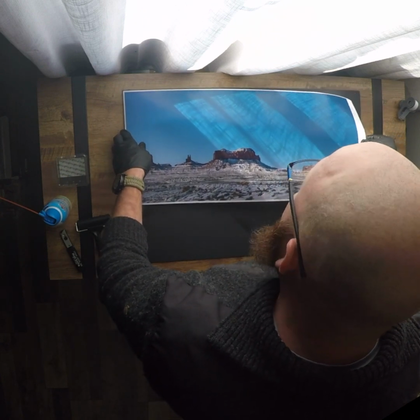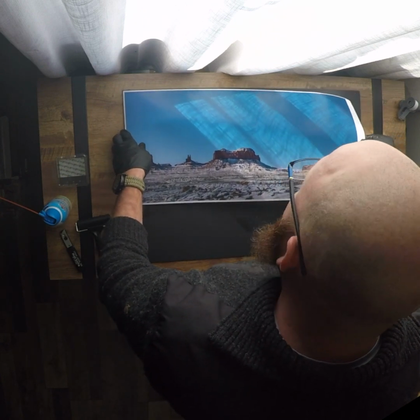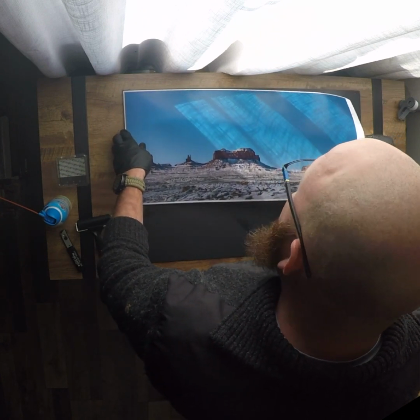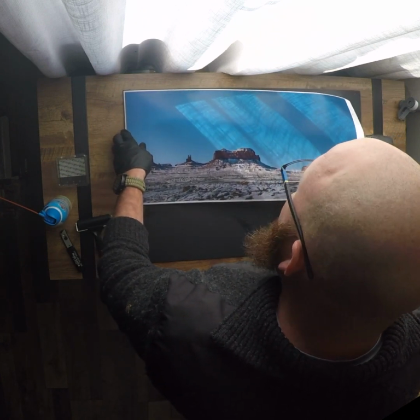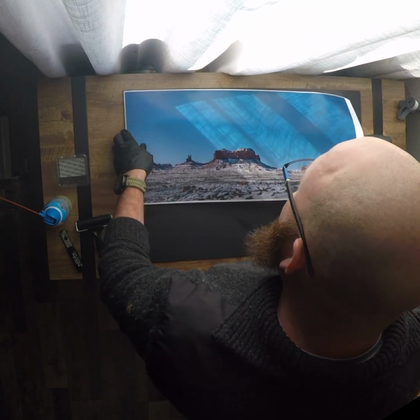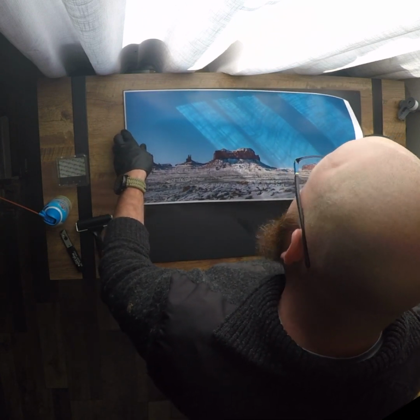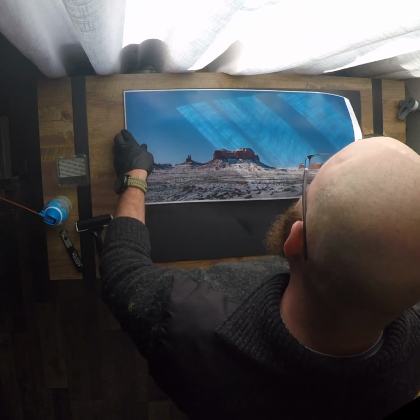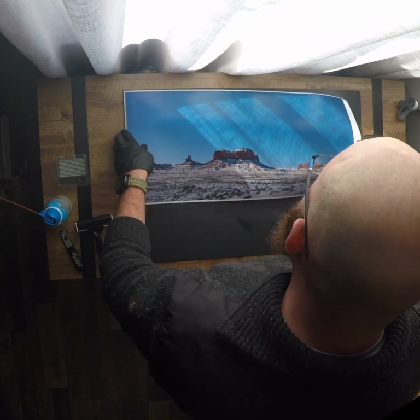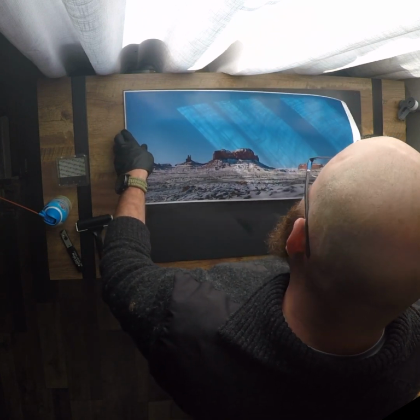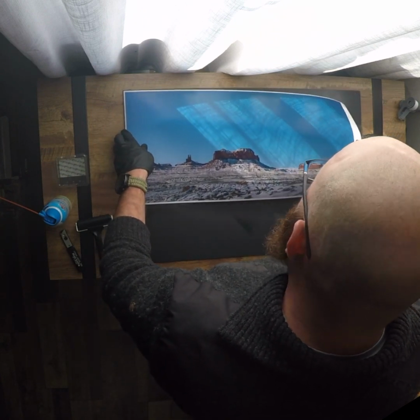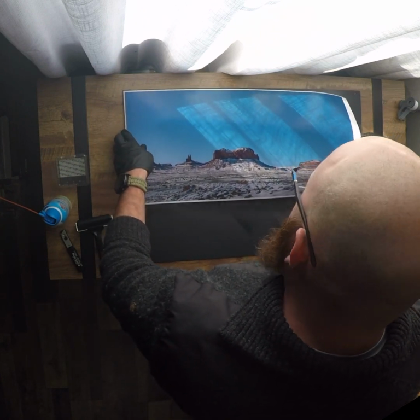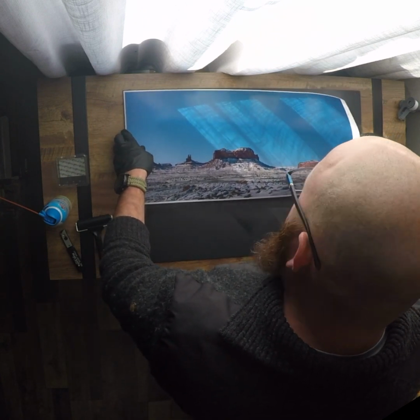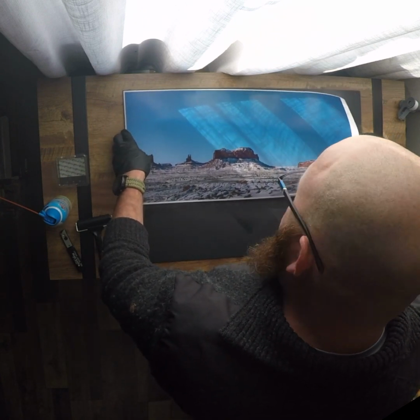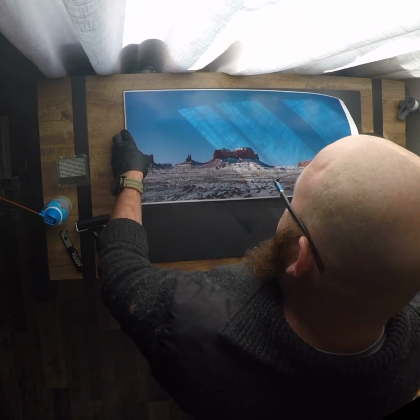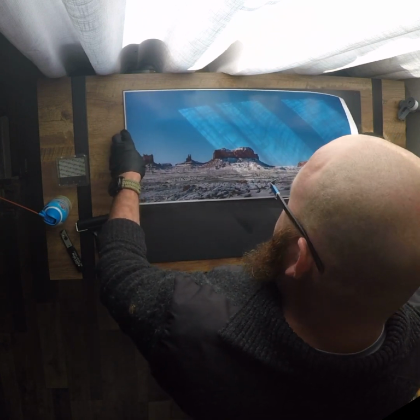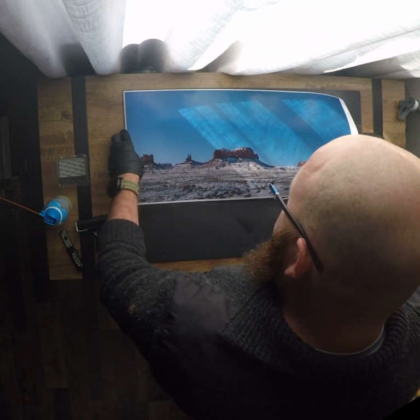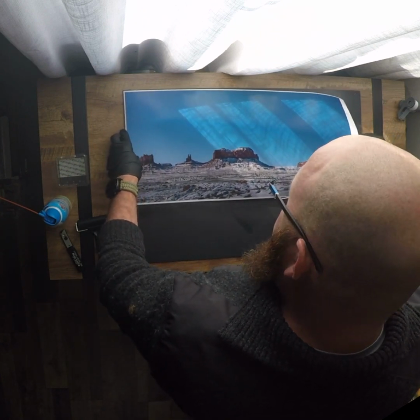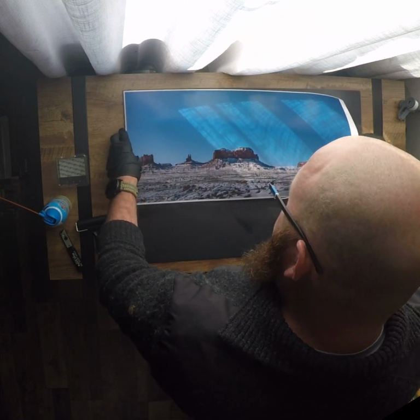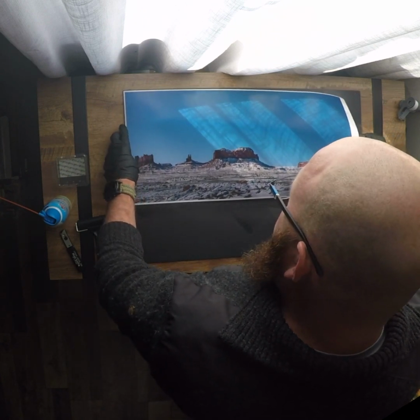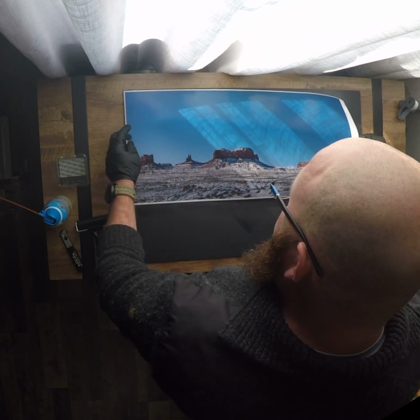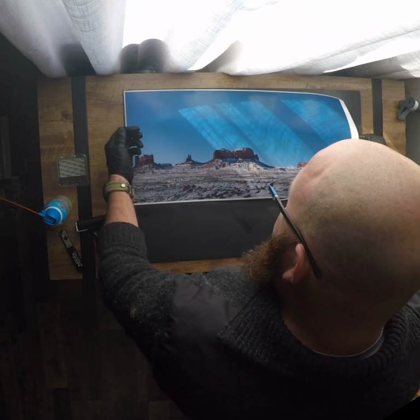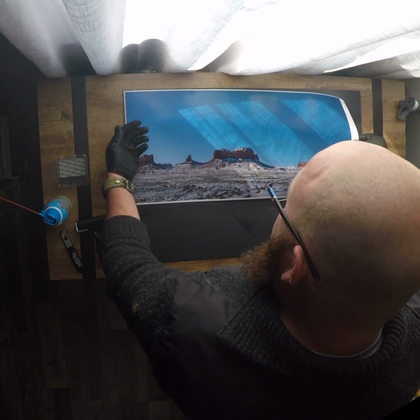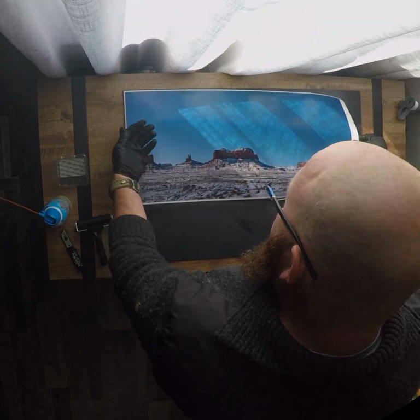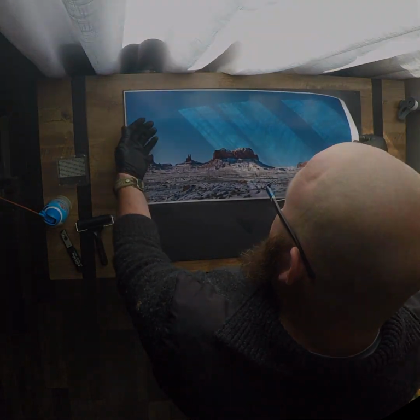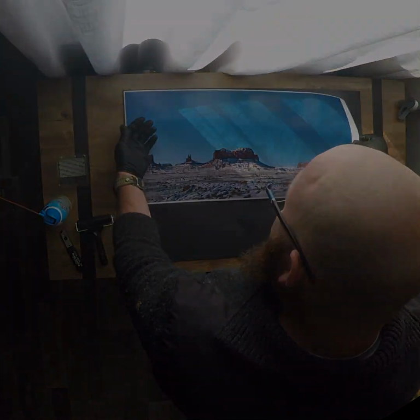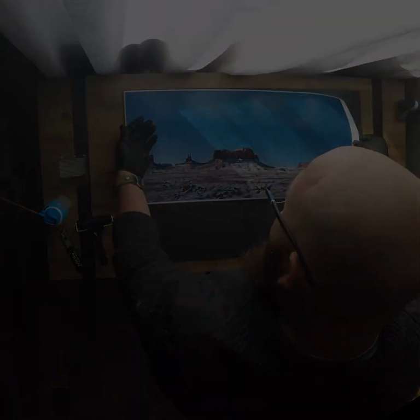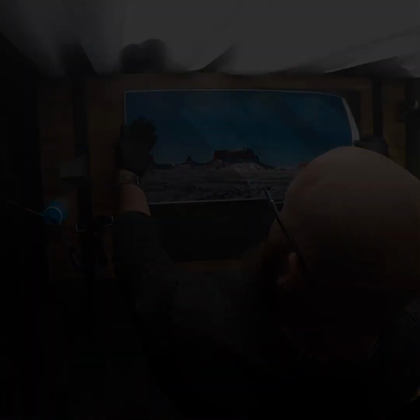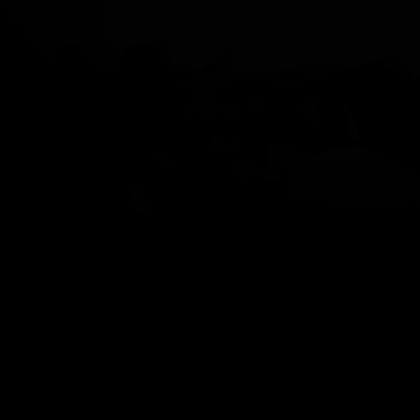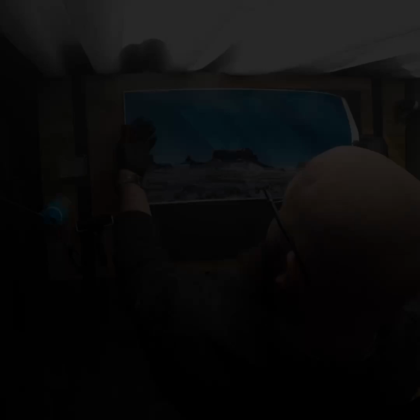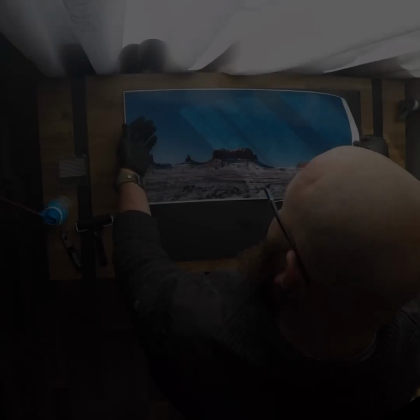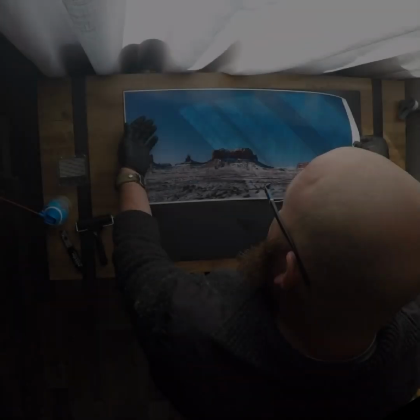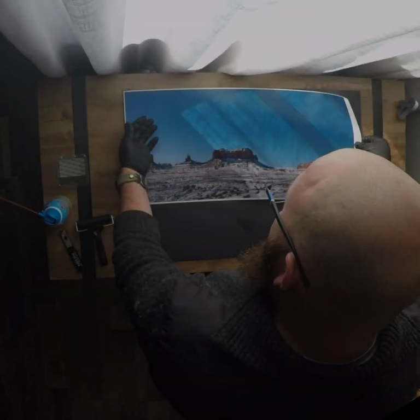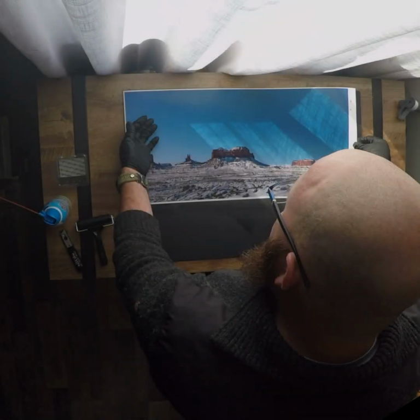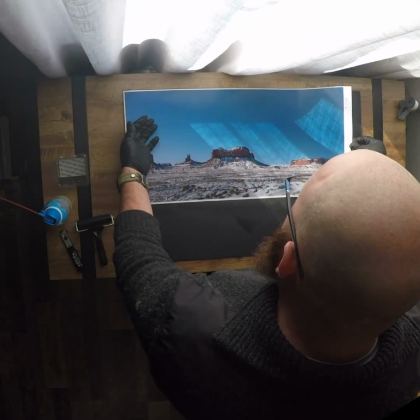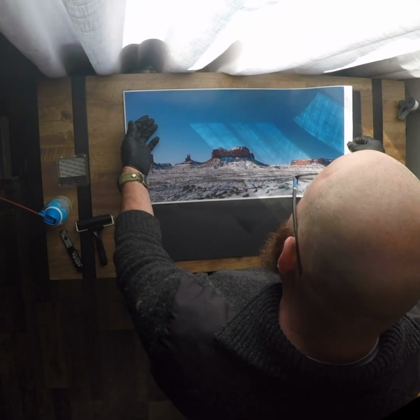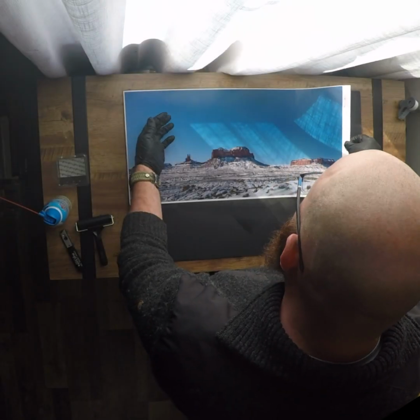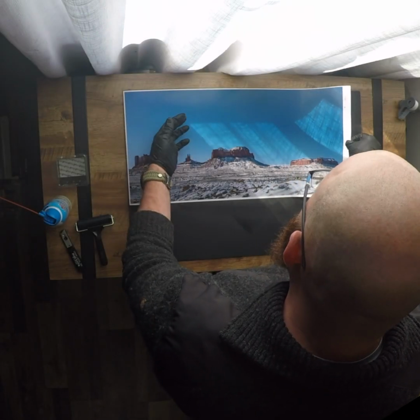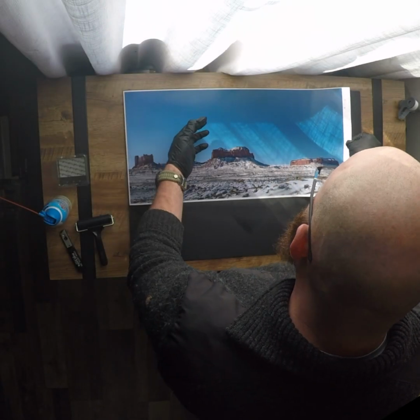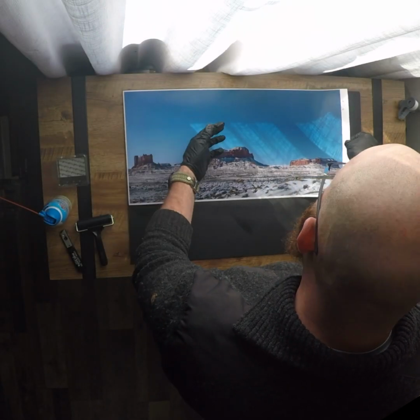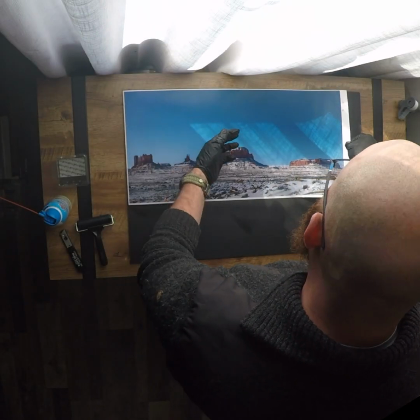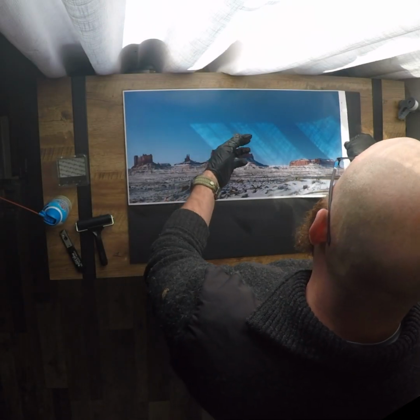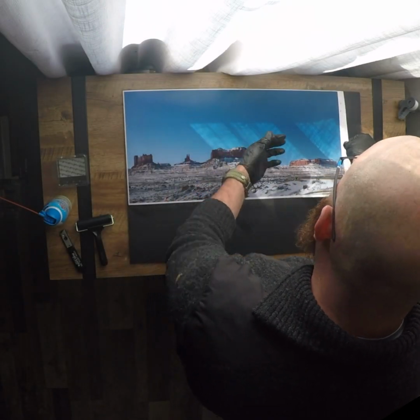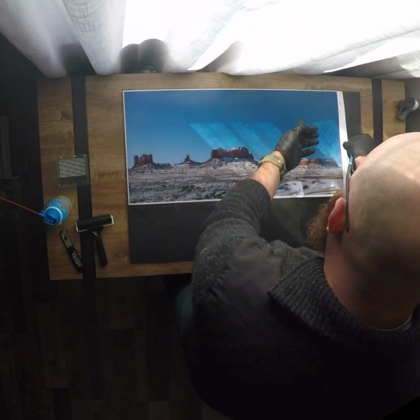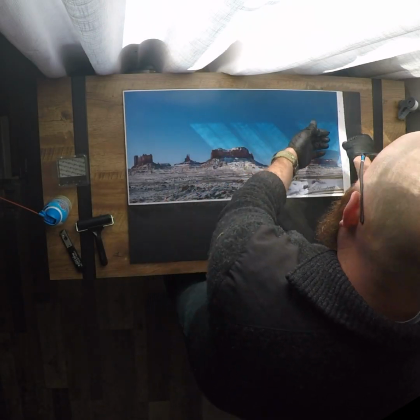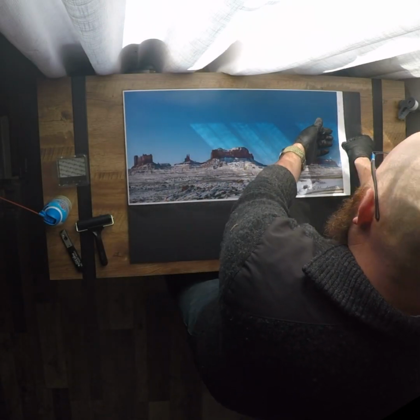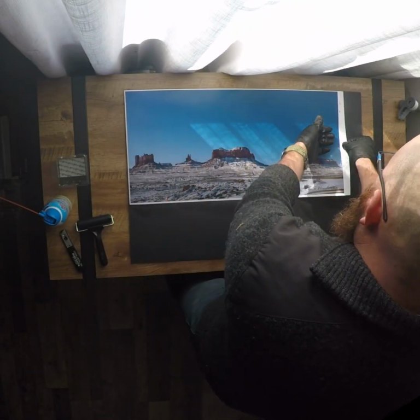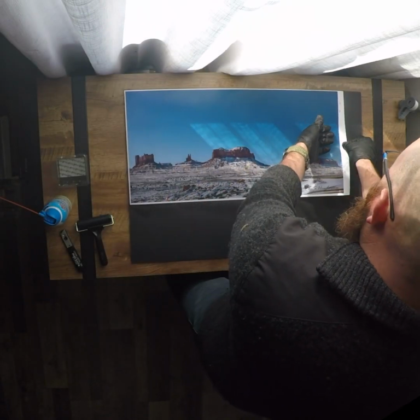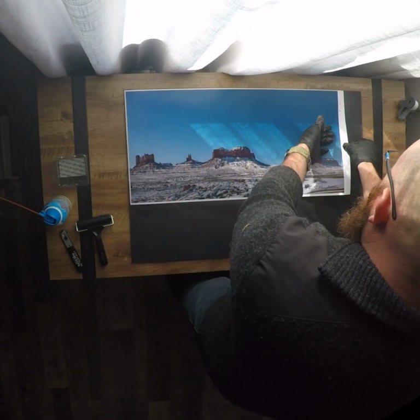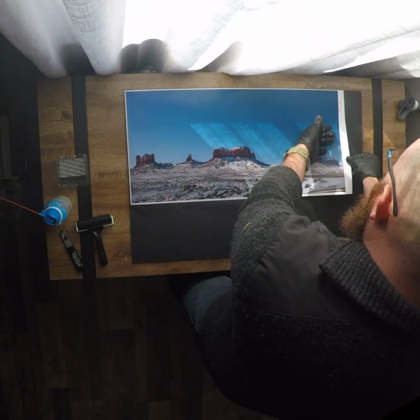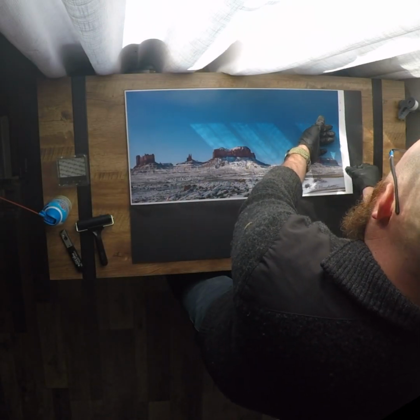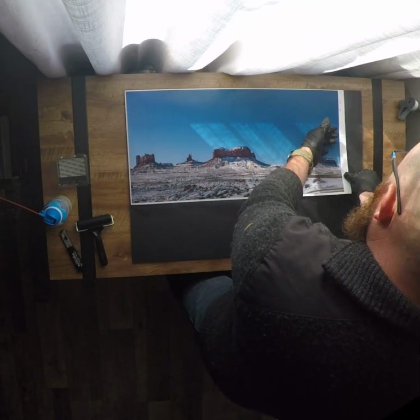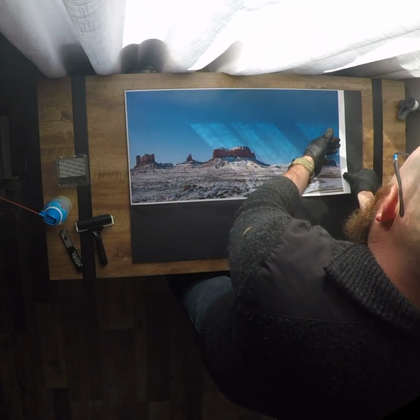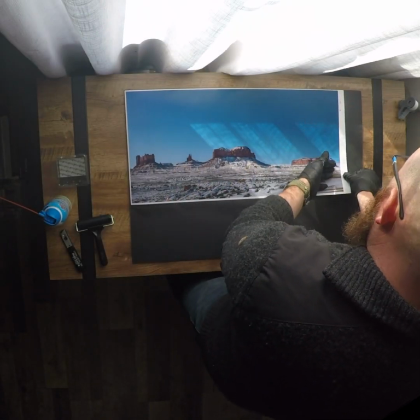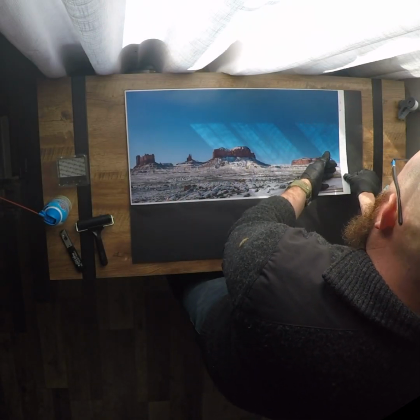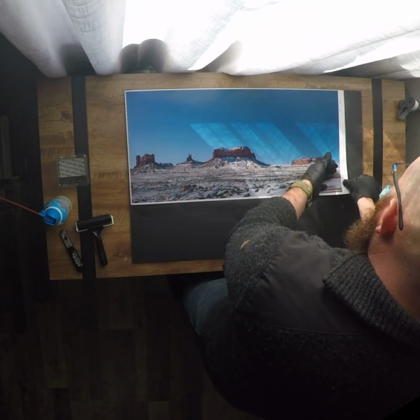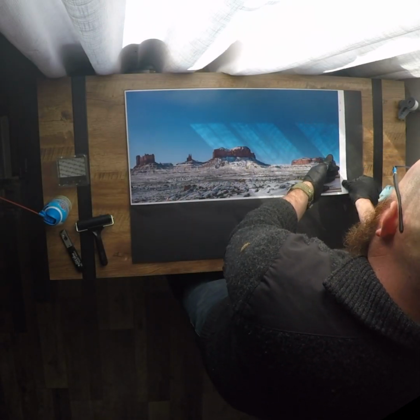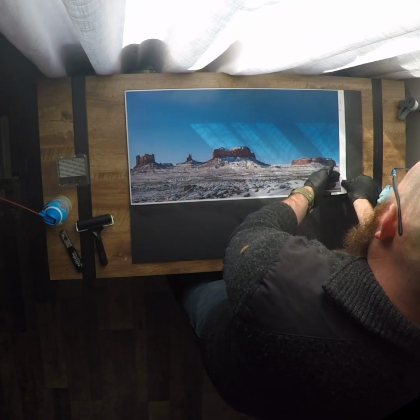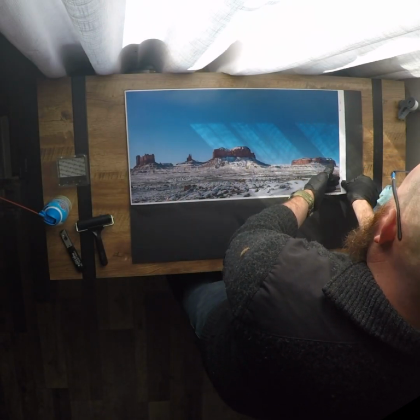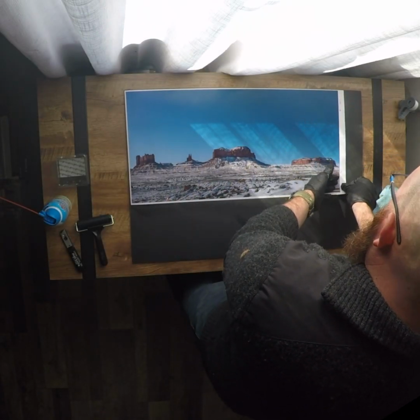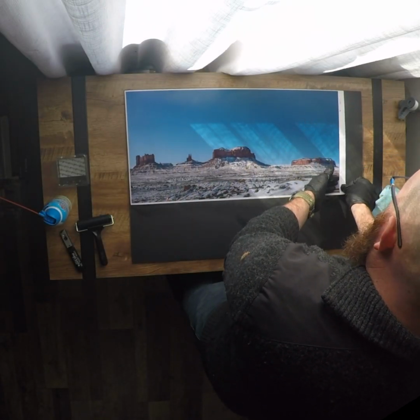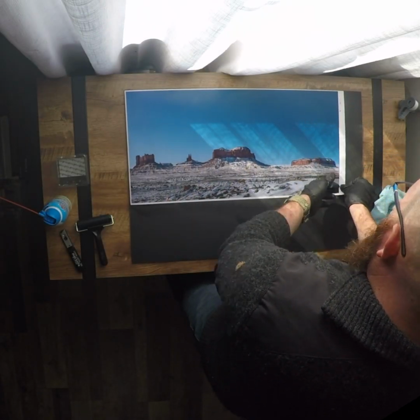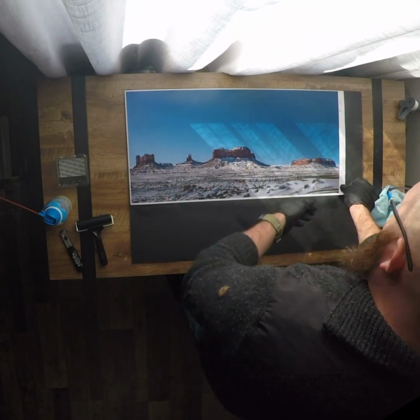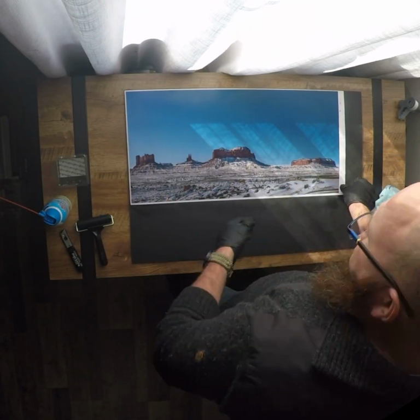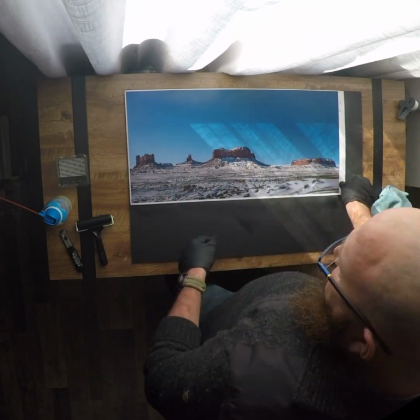Layer it on there gently. Just start from one side to the other. Try not to touch the adhesive with your fingers because then you're going to move the adhesive onto your picture.